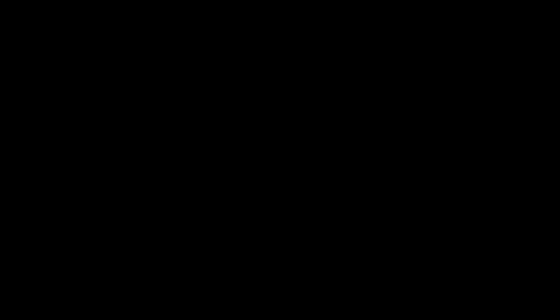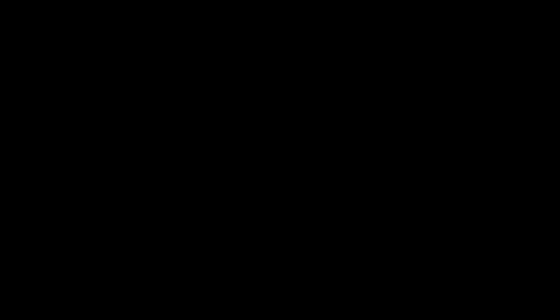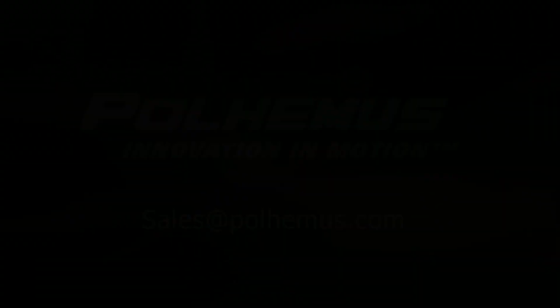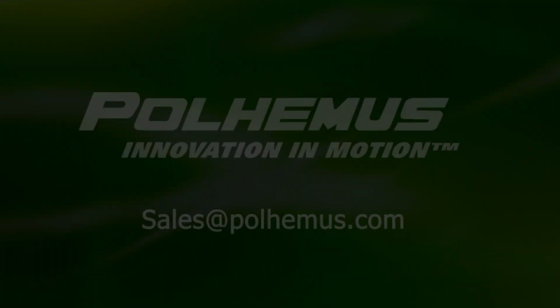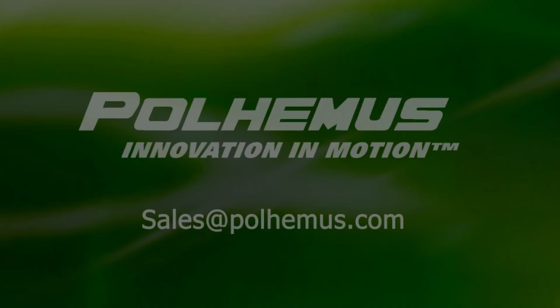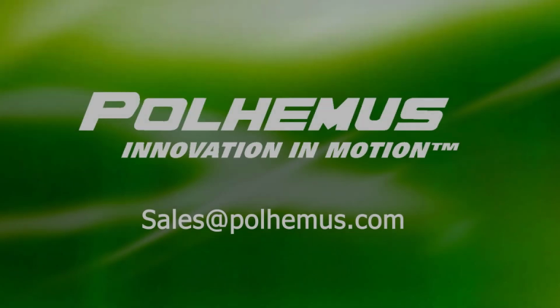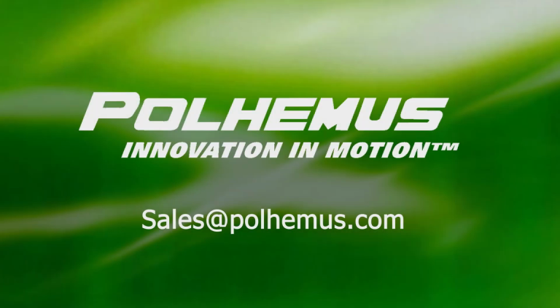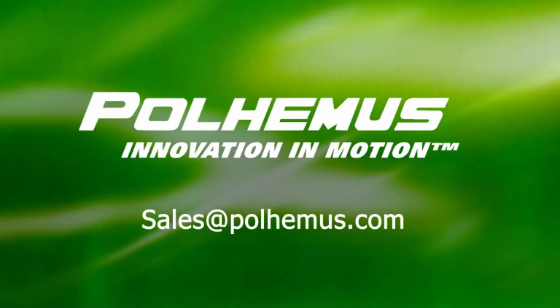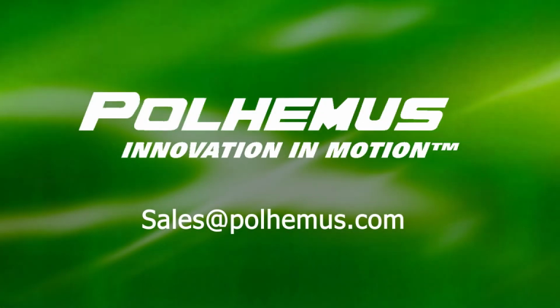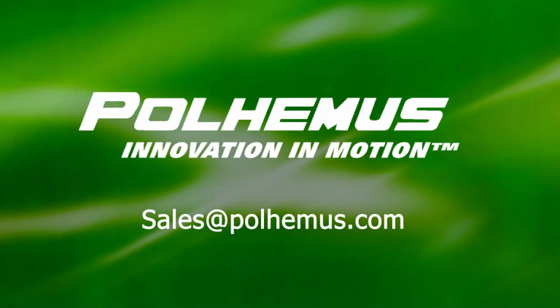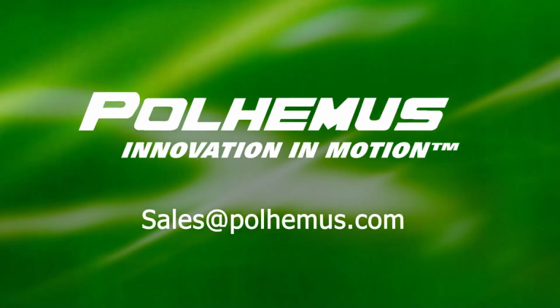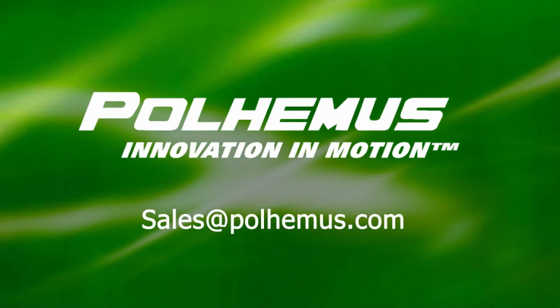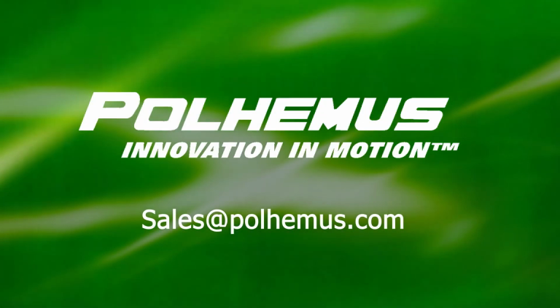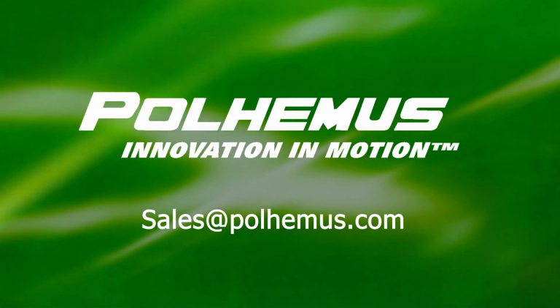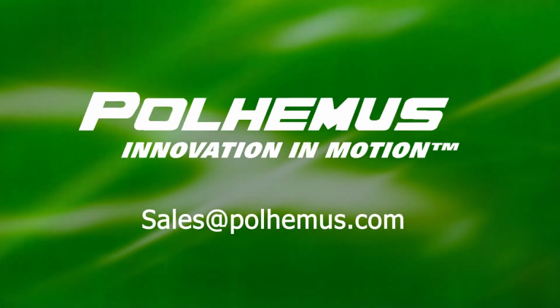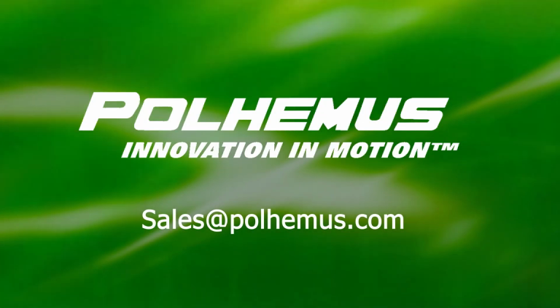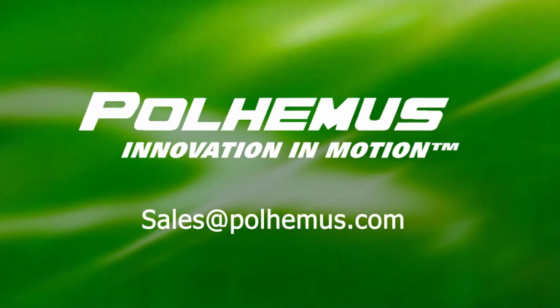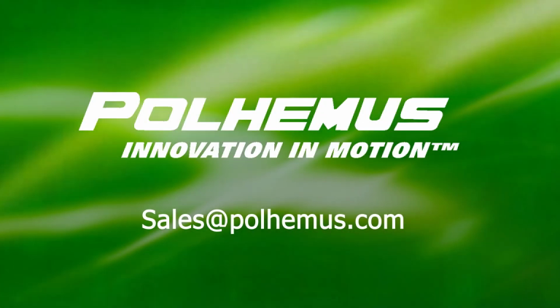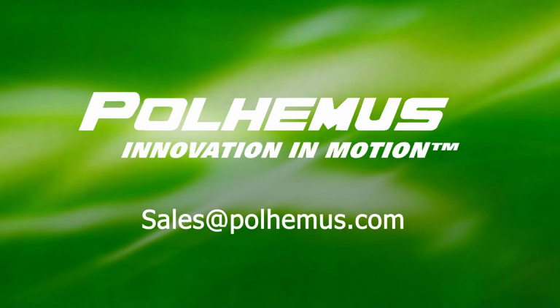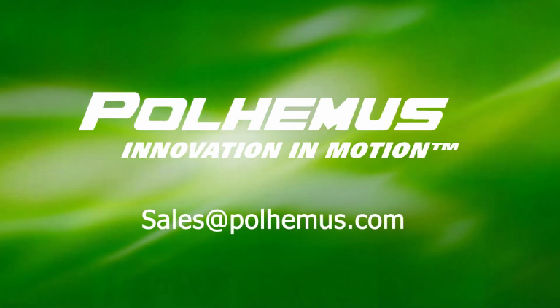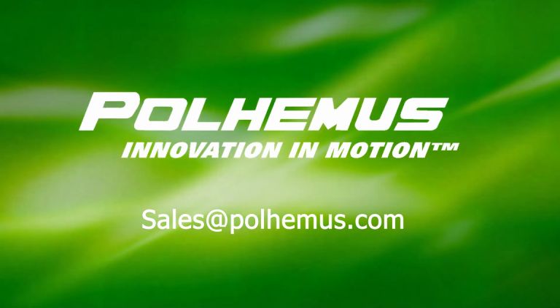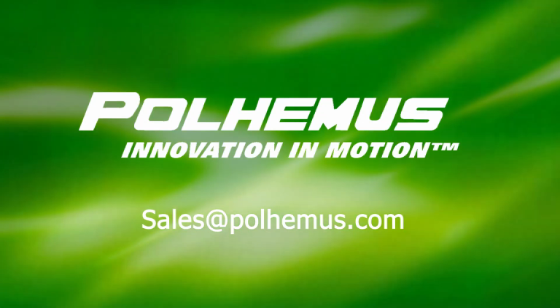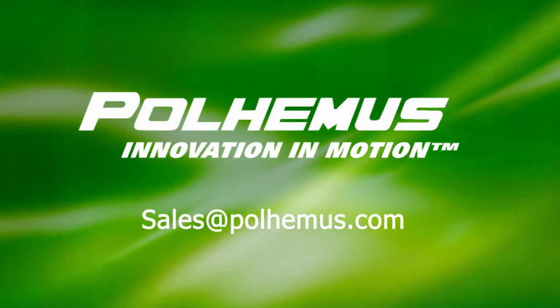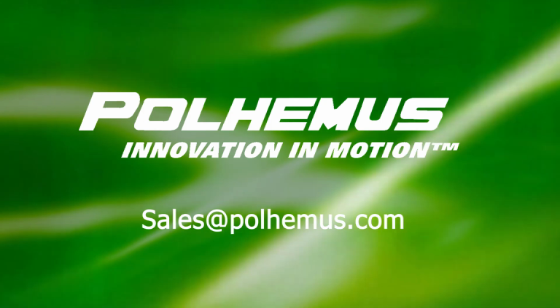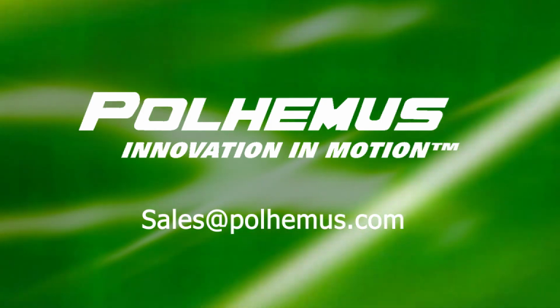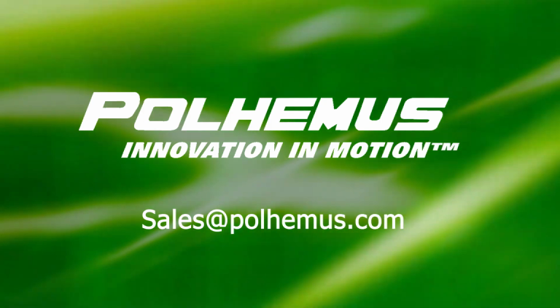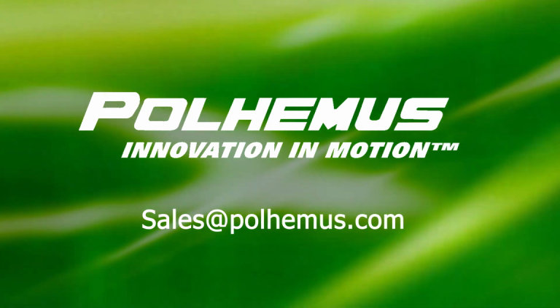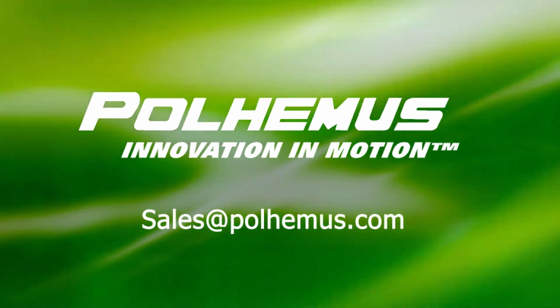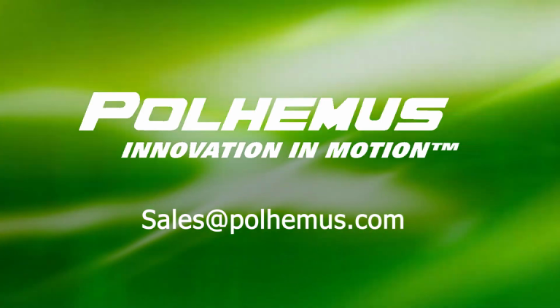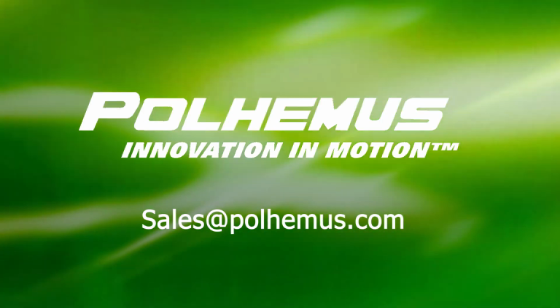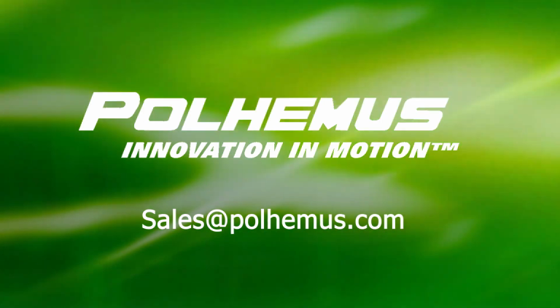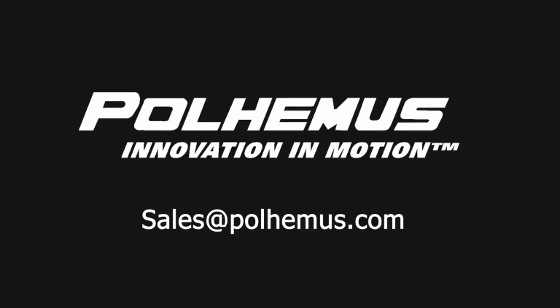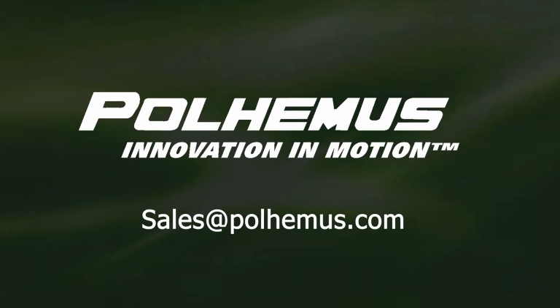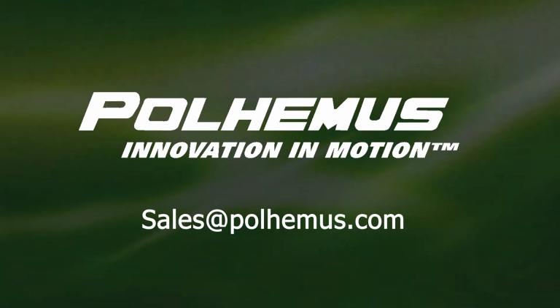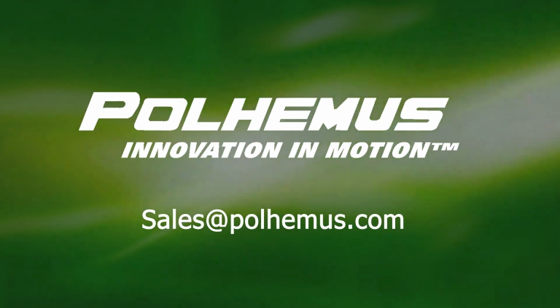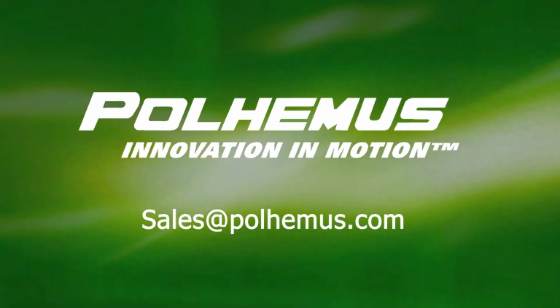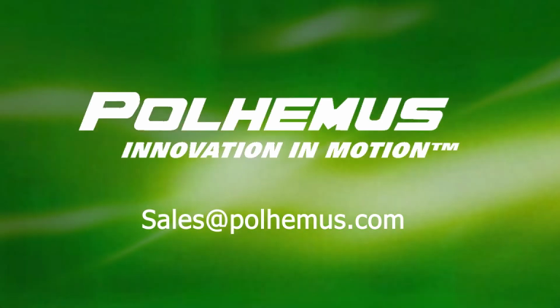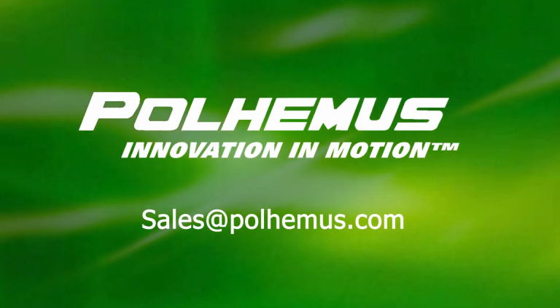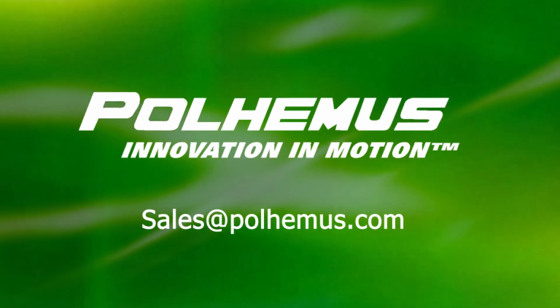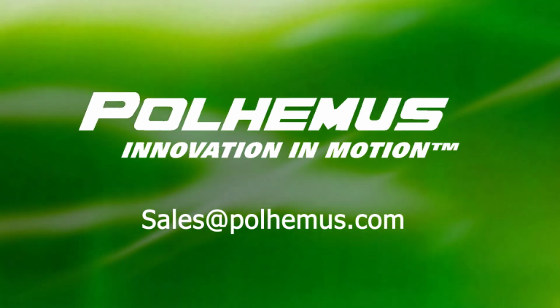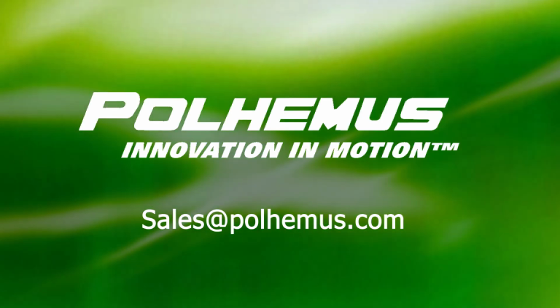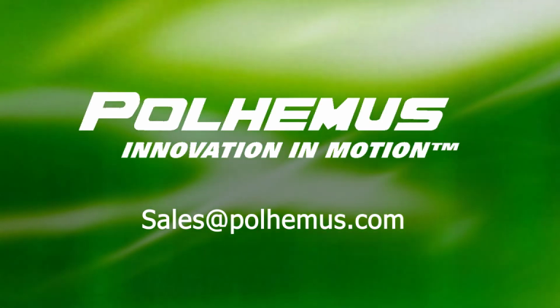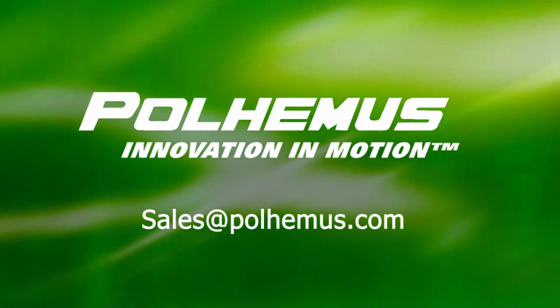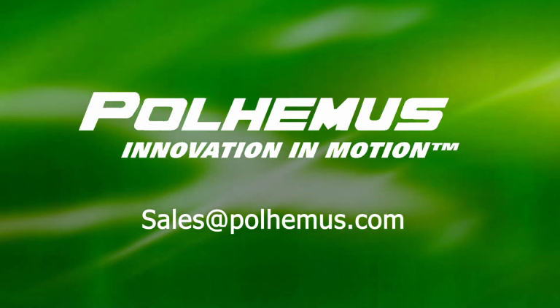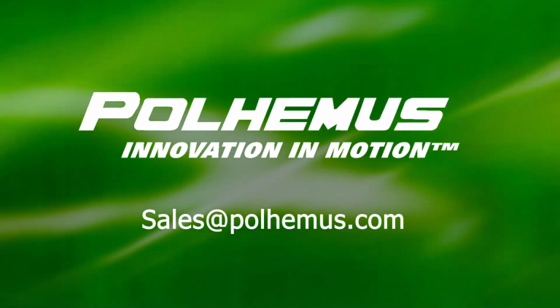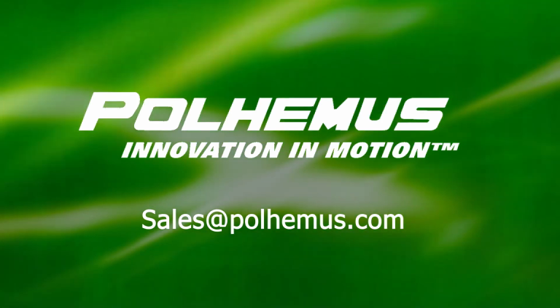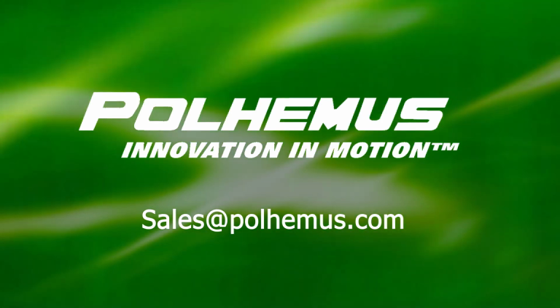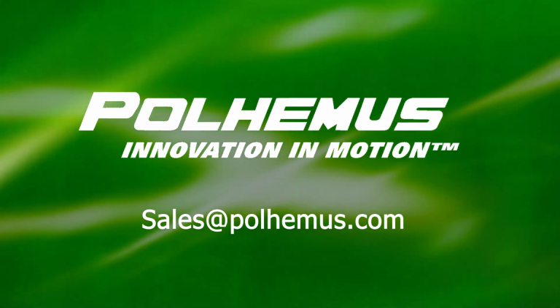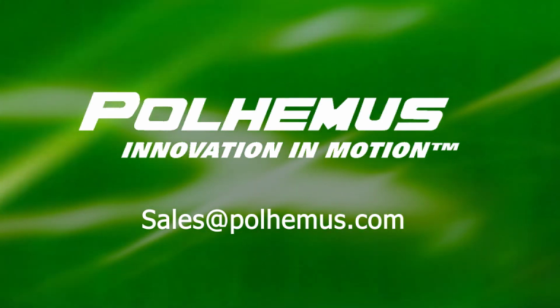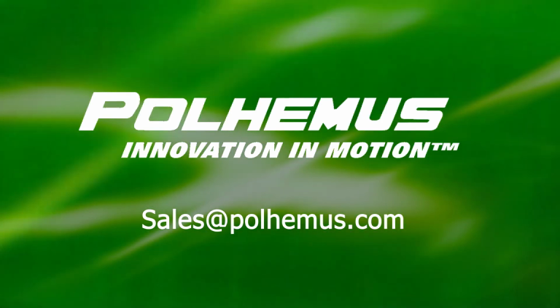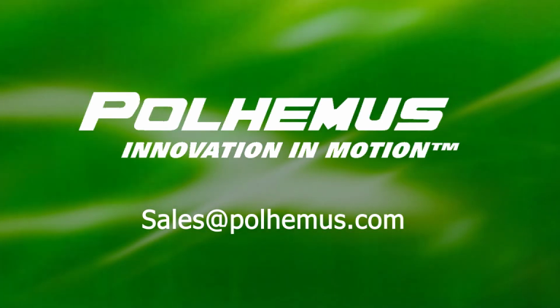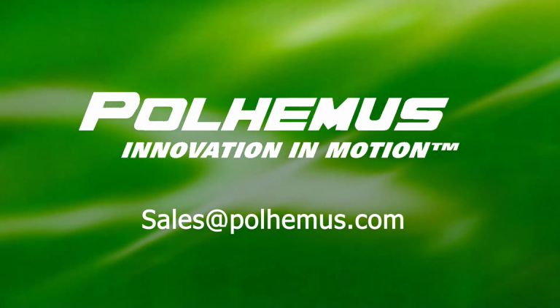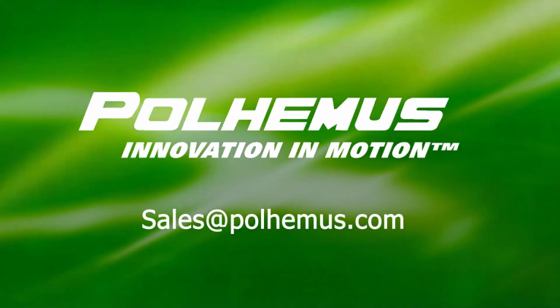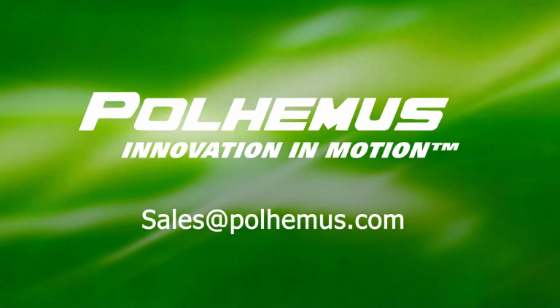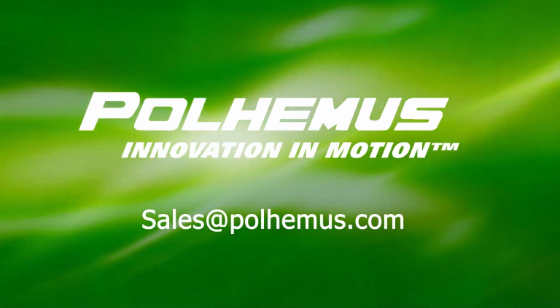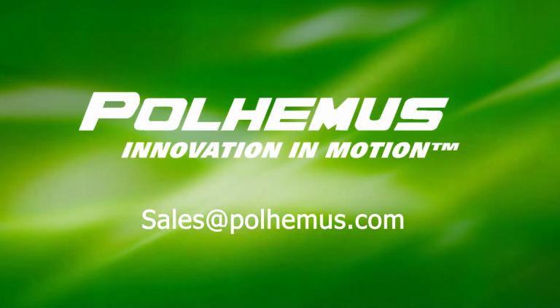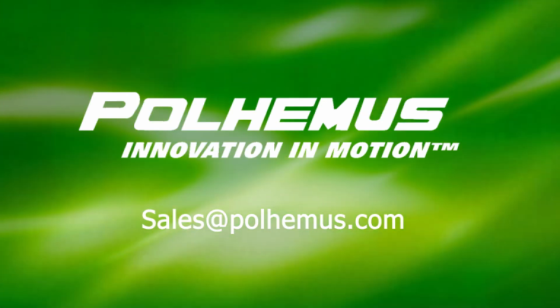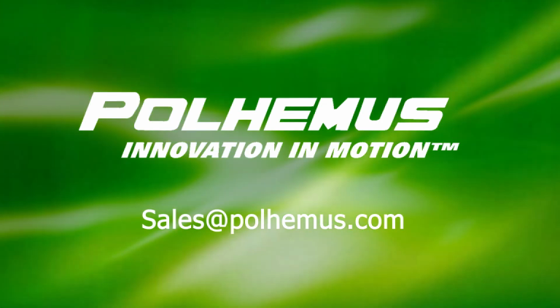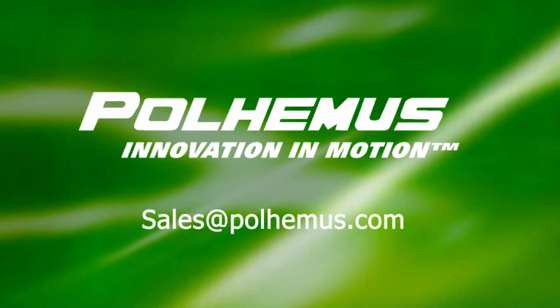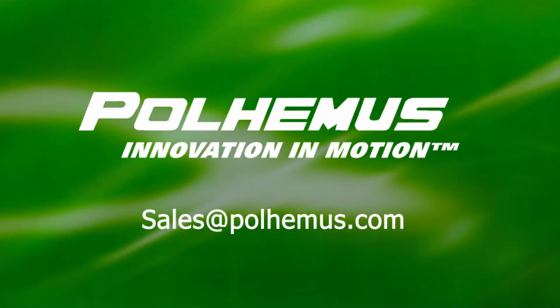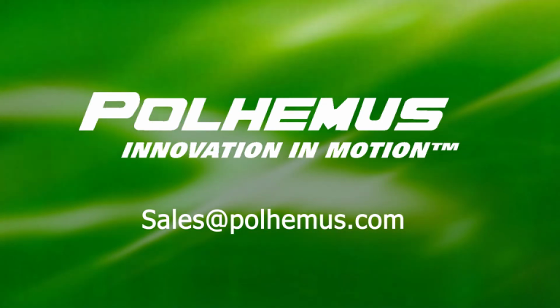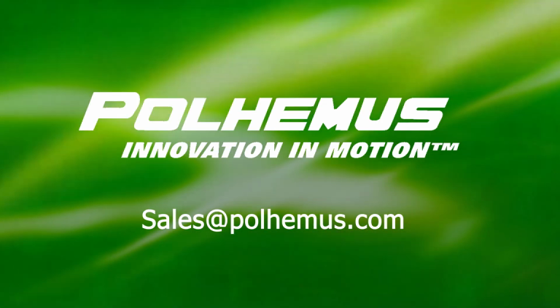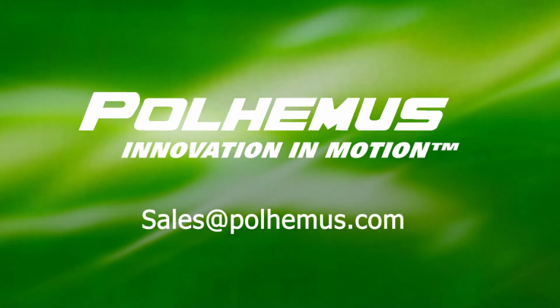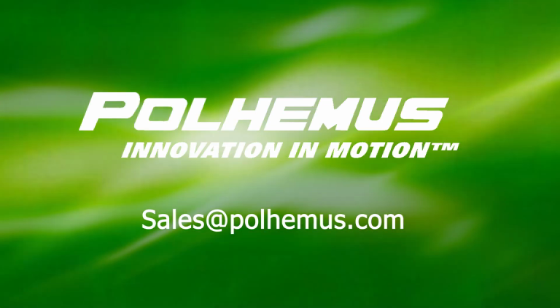For more information, contact the motion tracking experts at sales@polhemus.com.